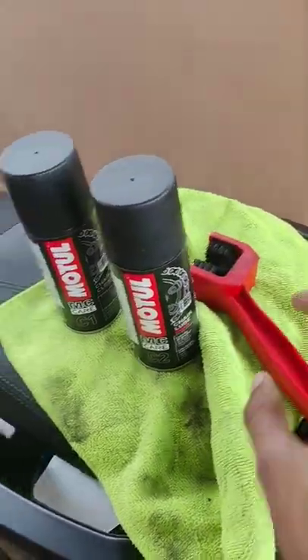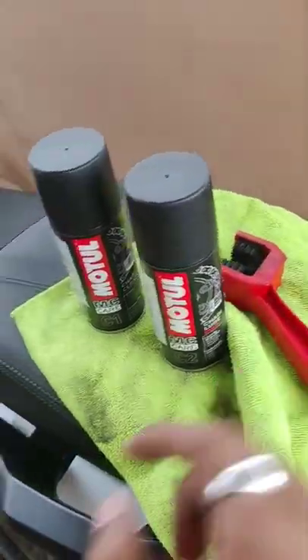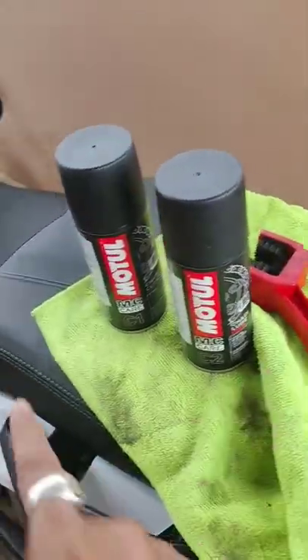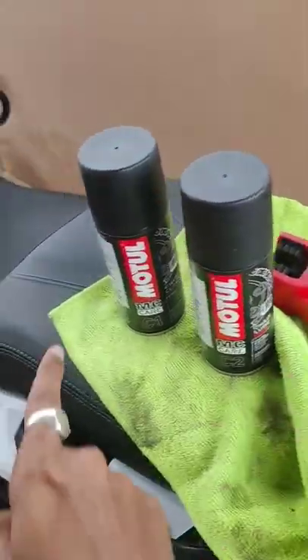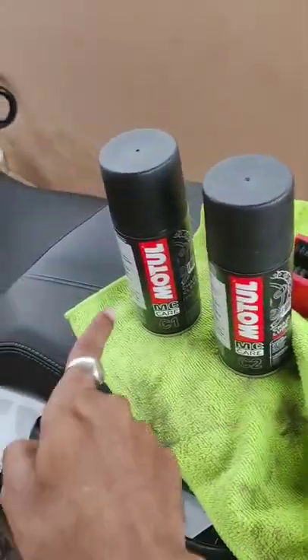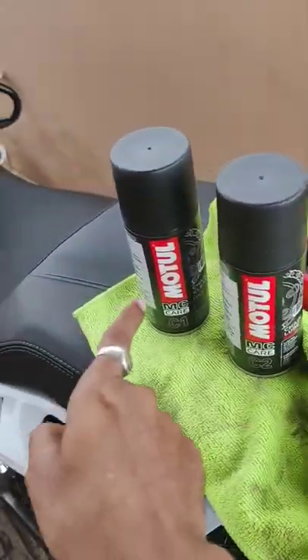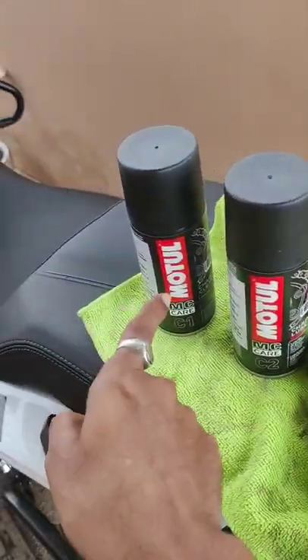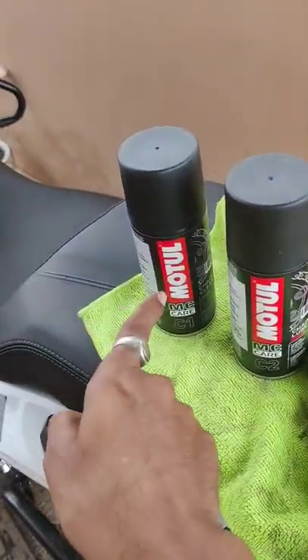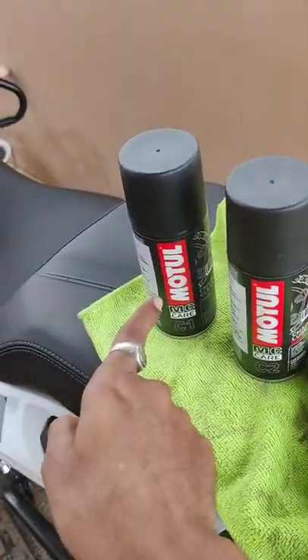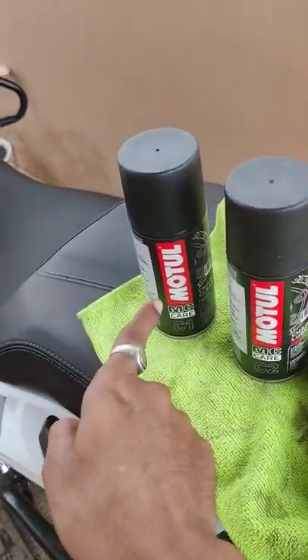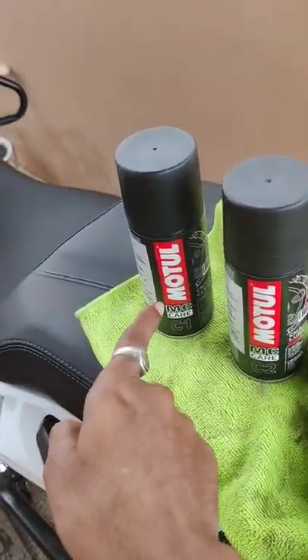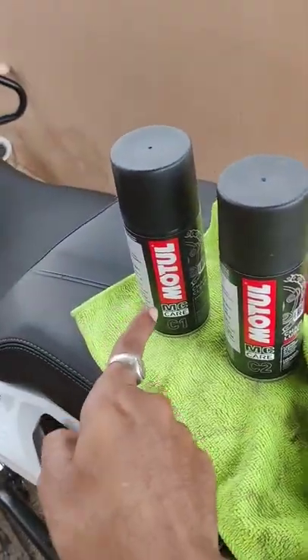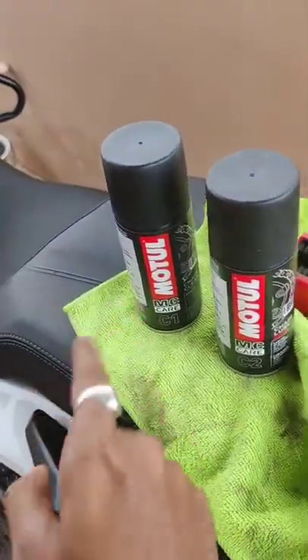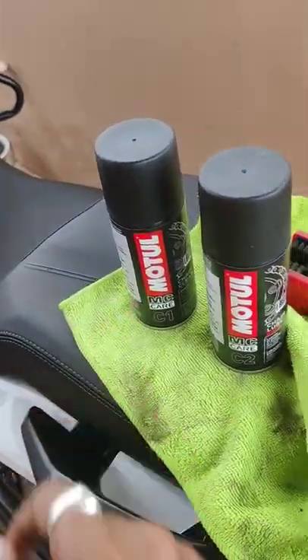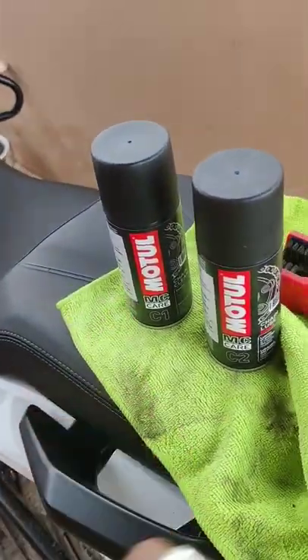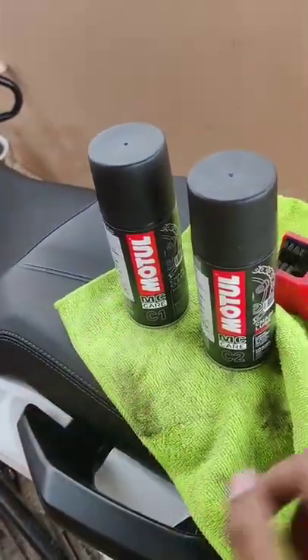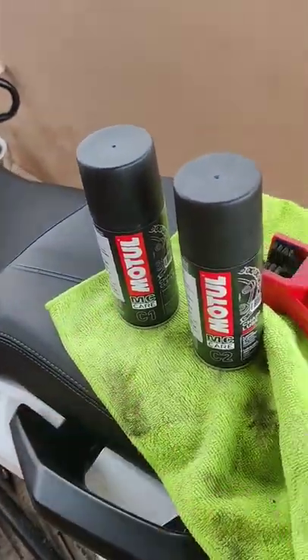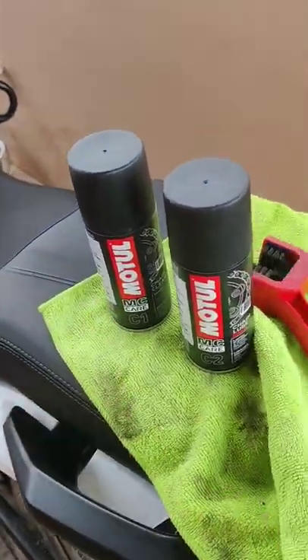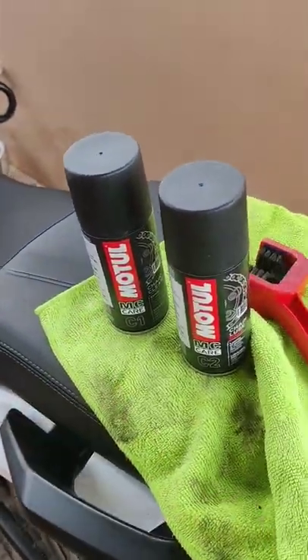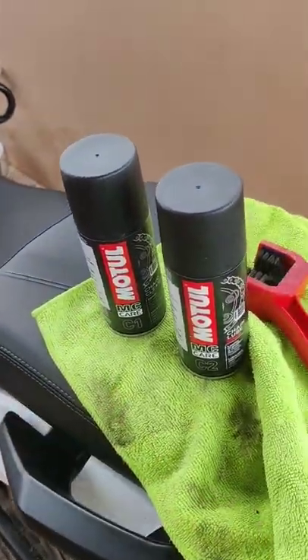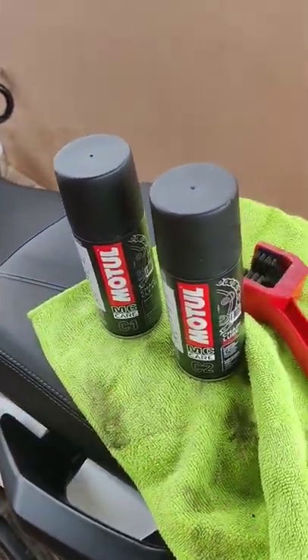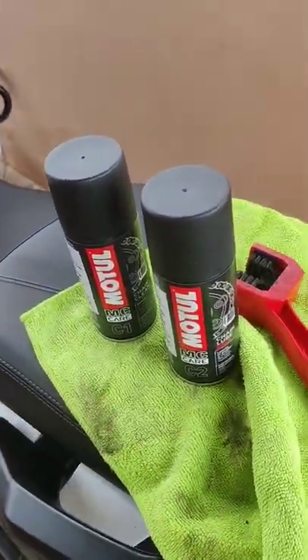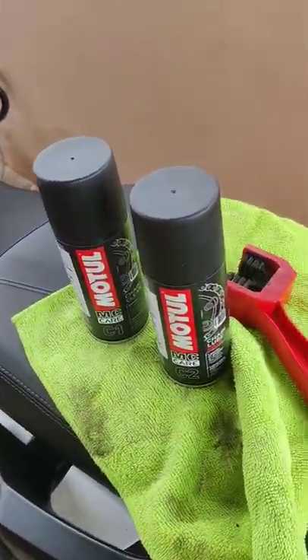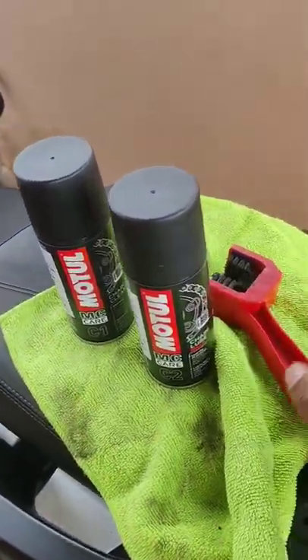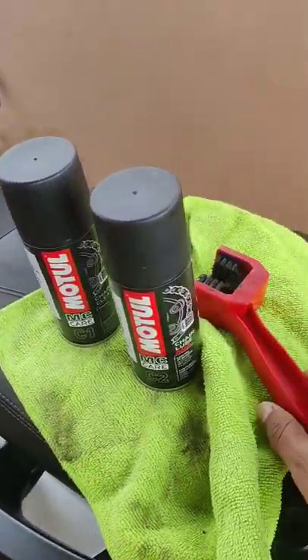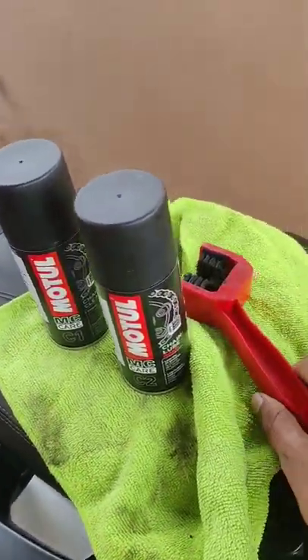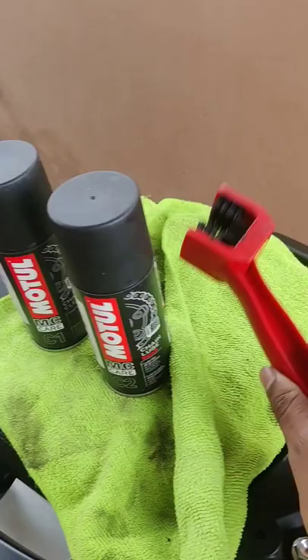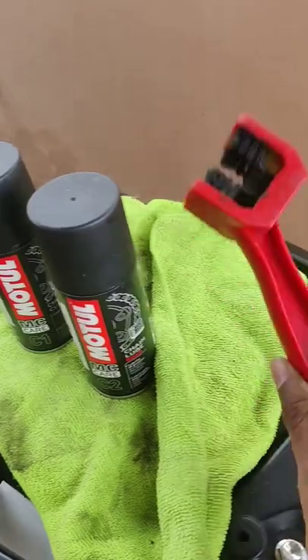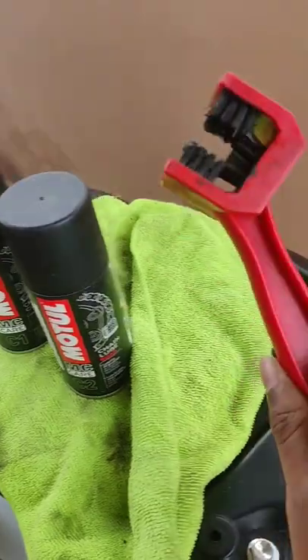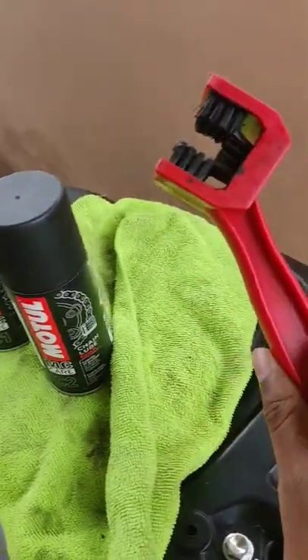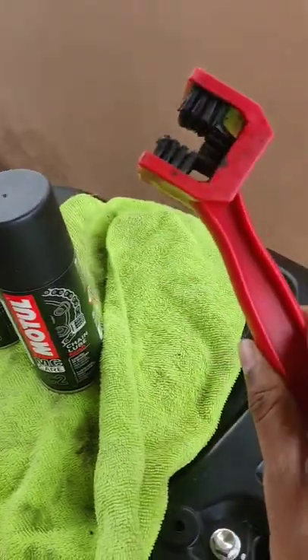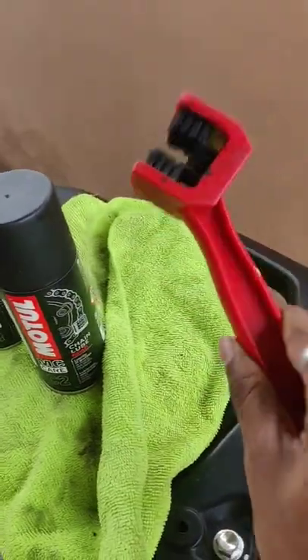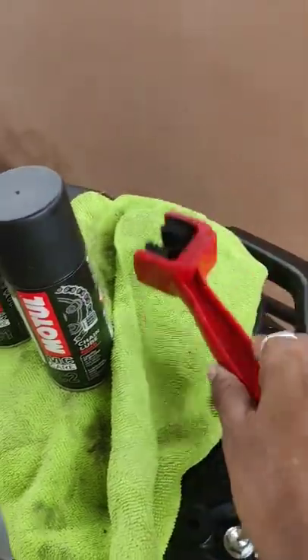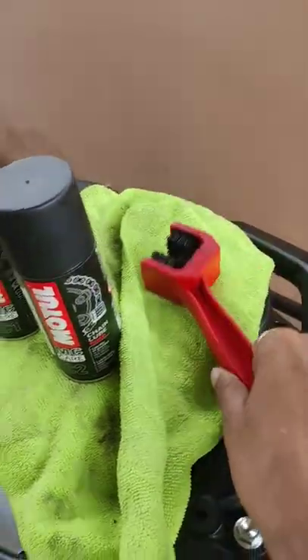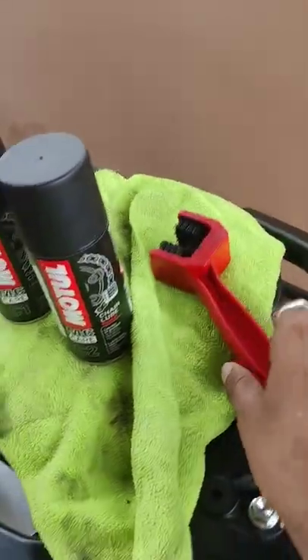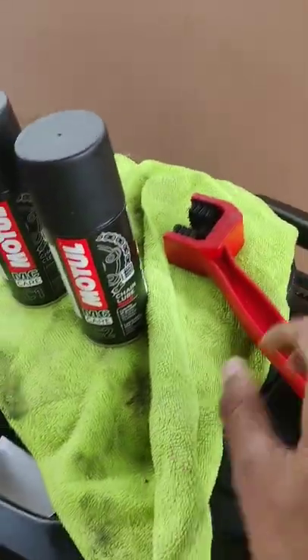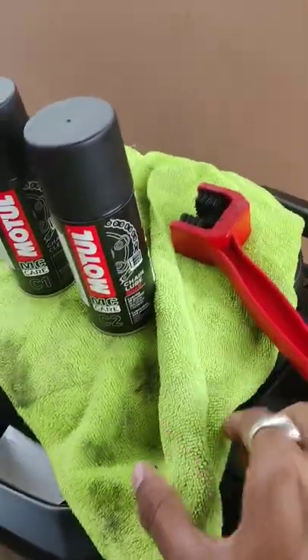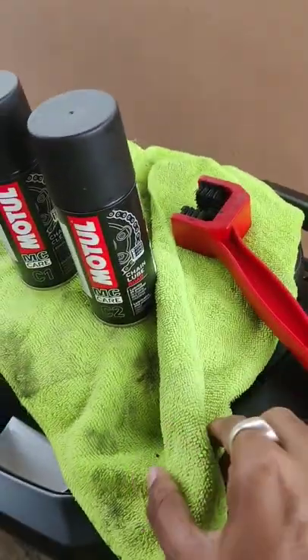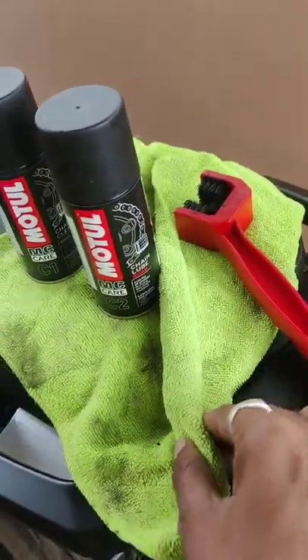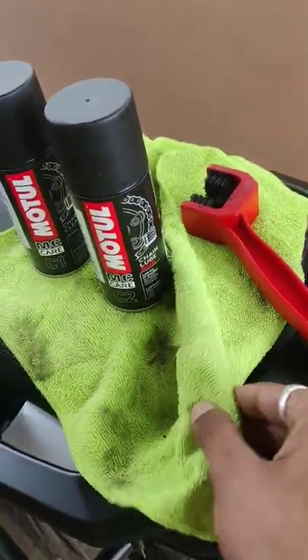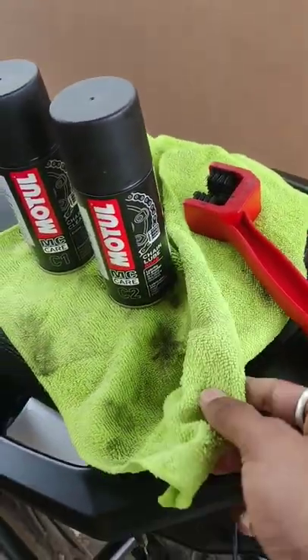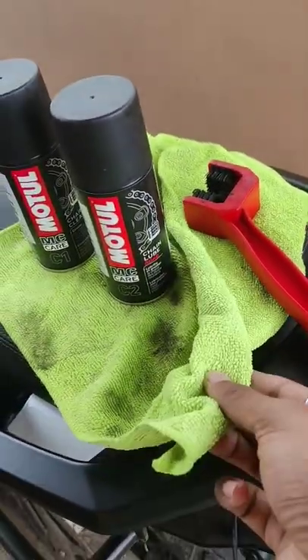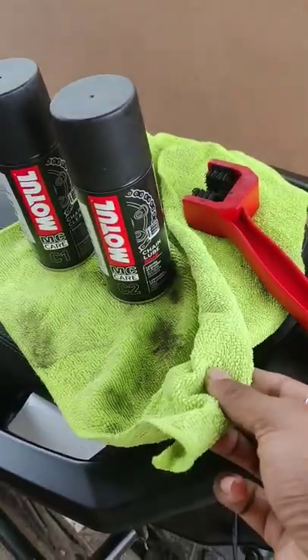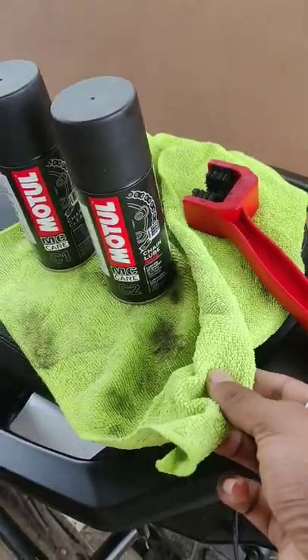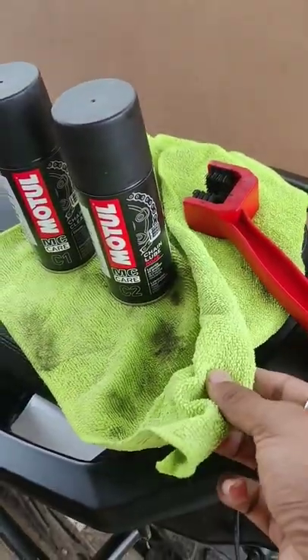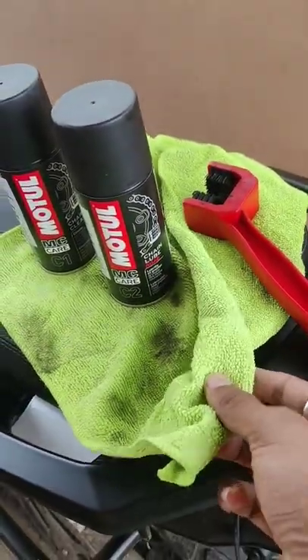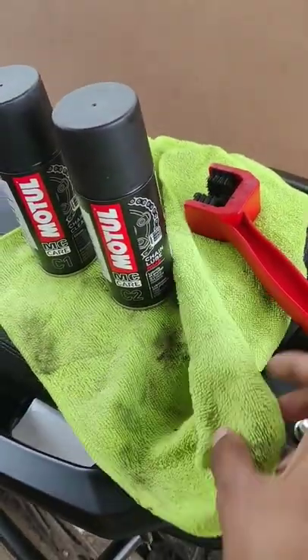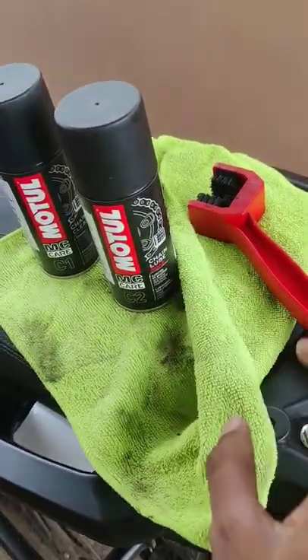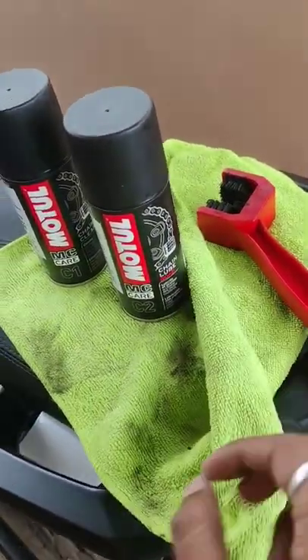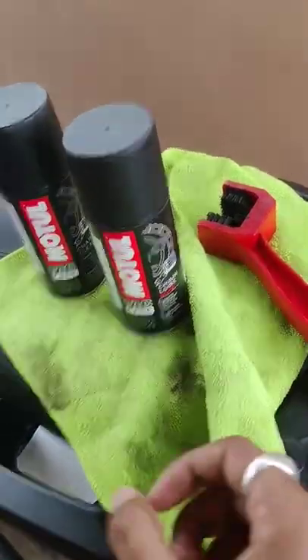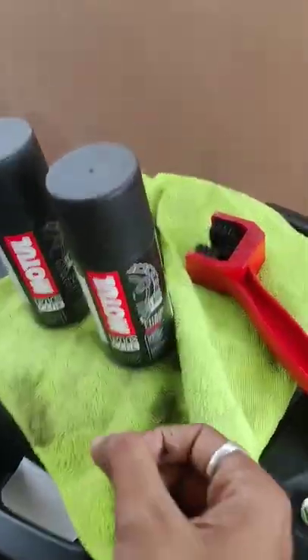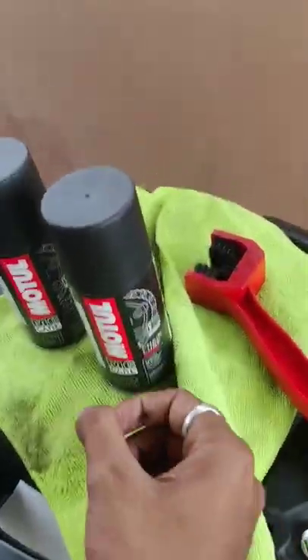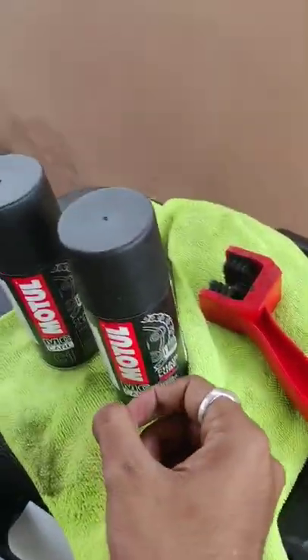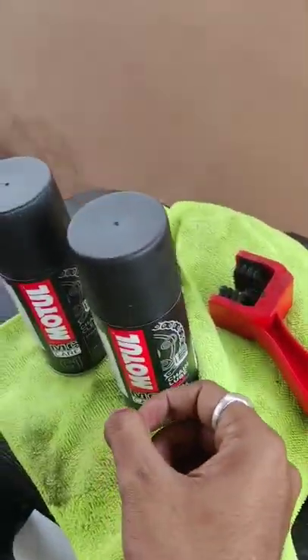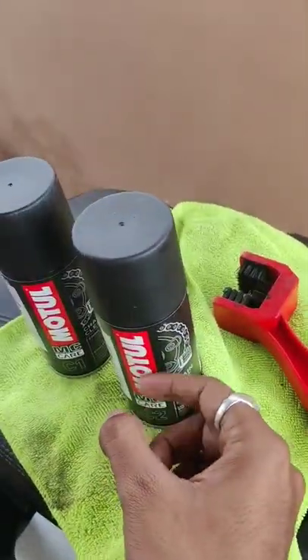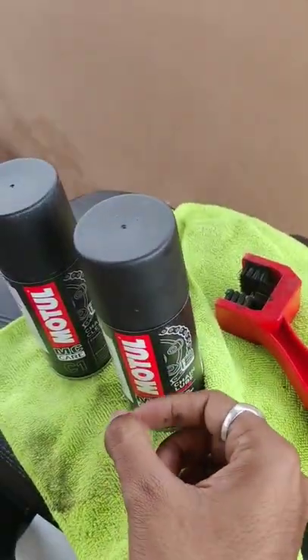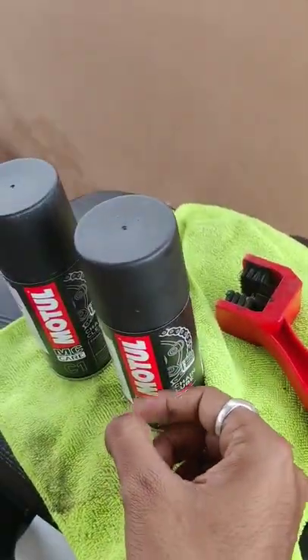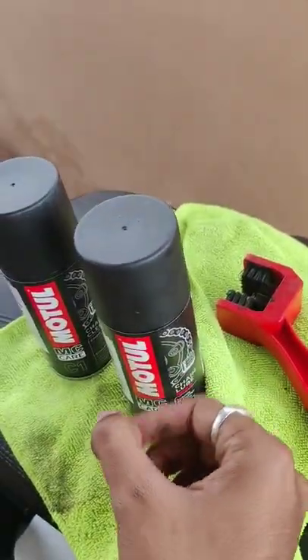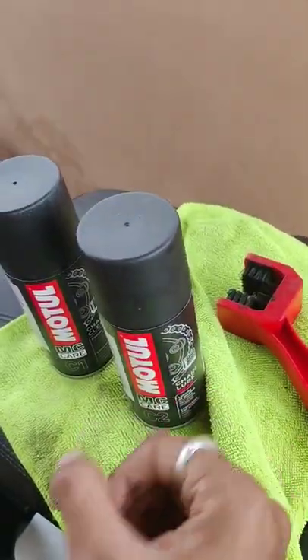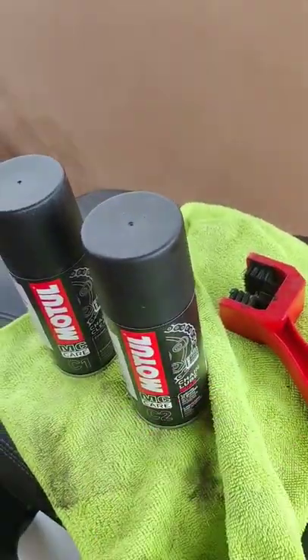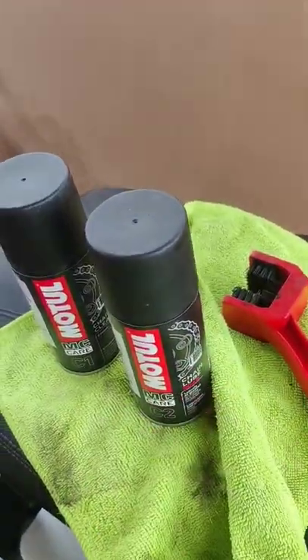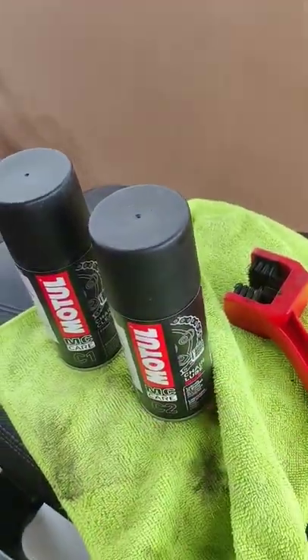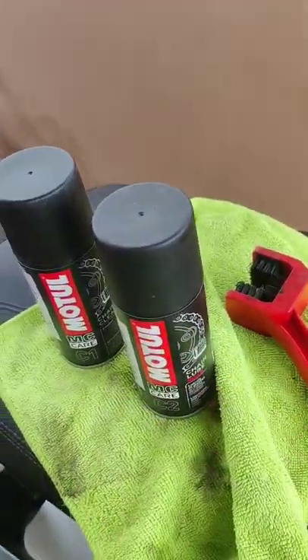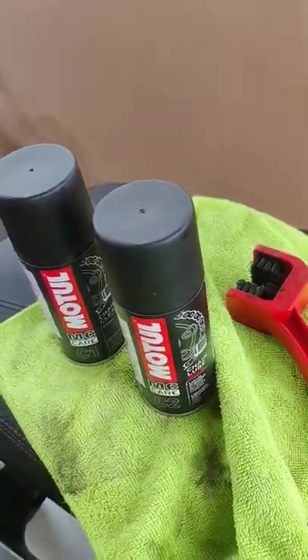First we will spray this, then we will scrub the chain, then we will clean off the soap, and then we will lube it.